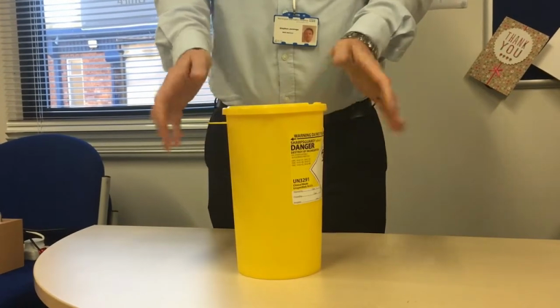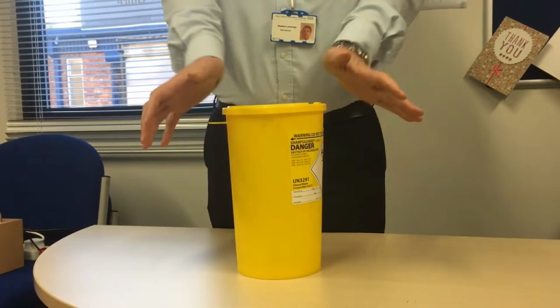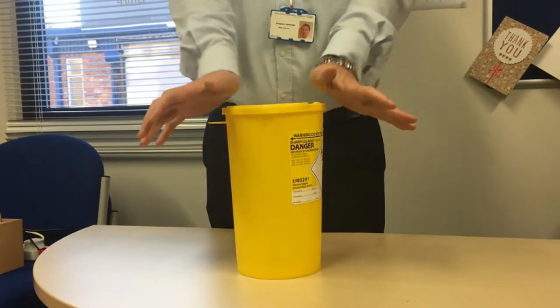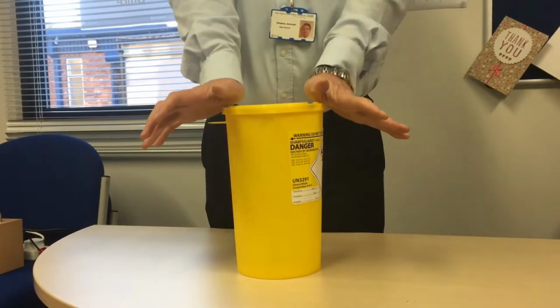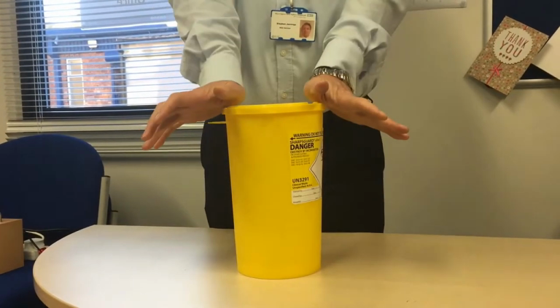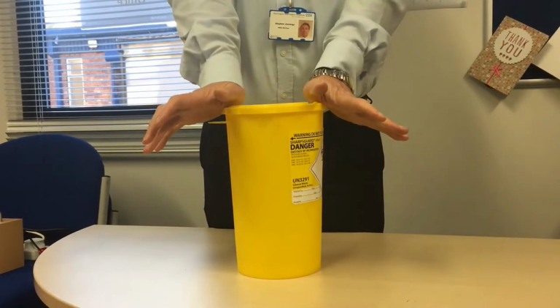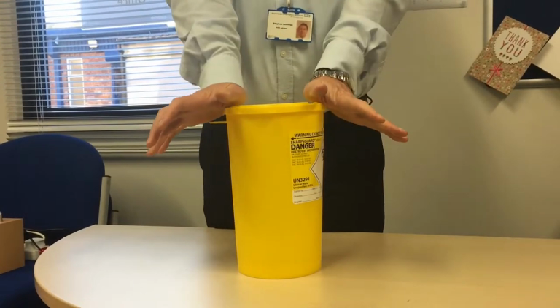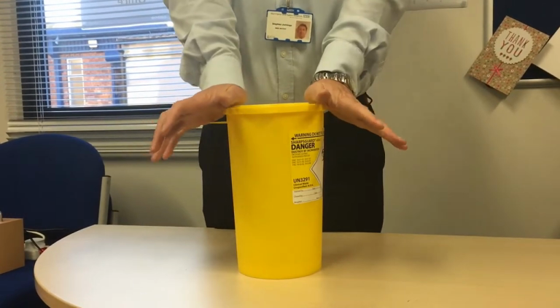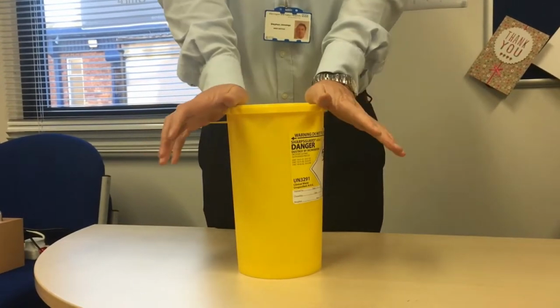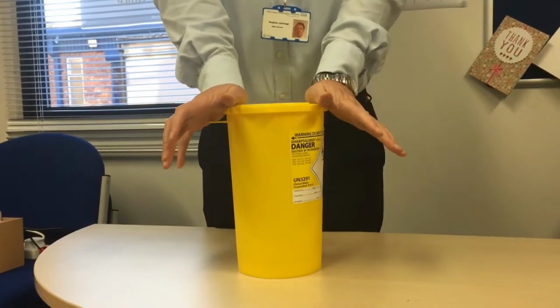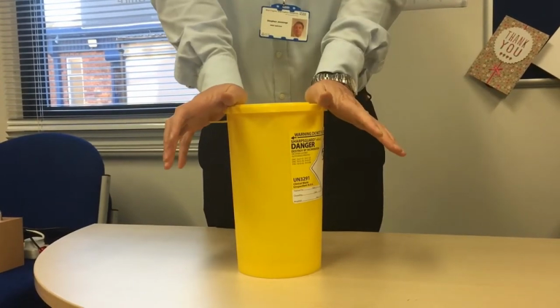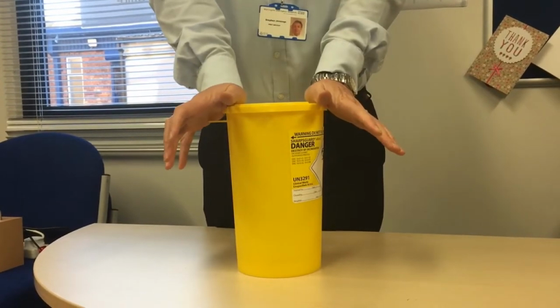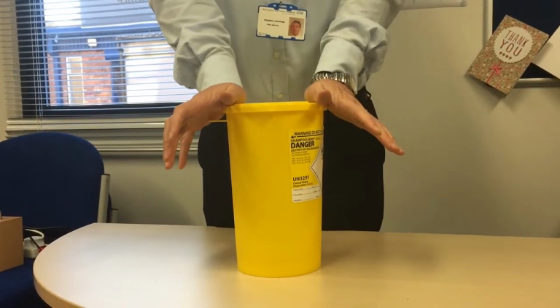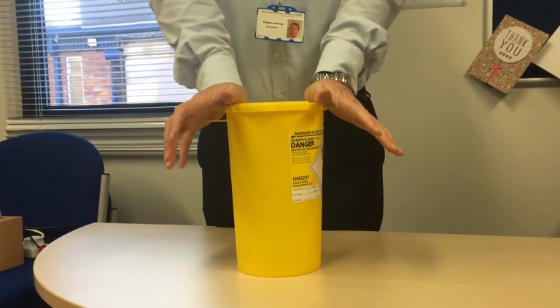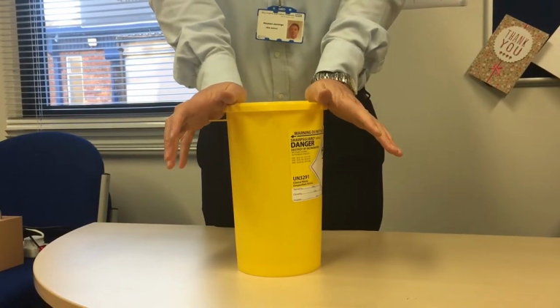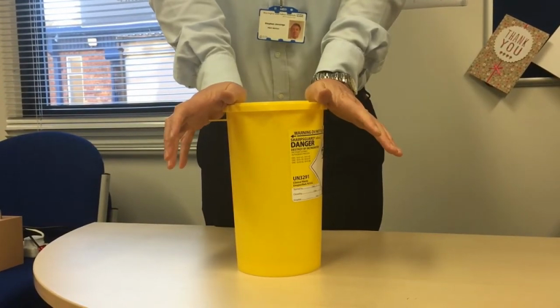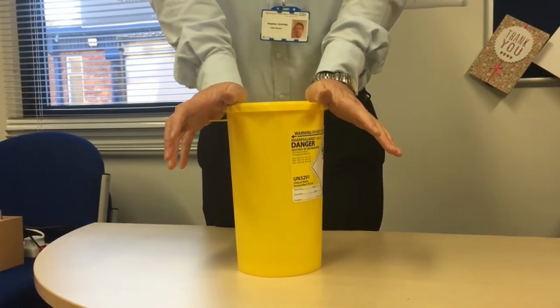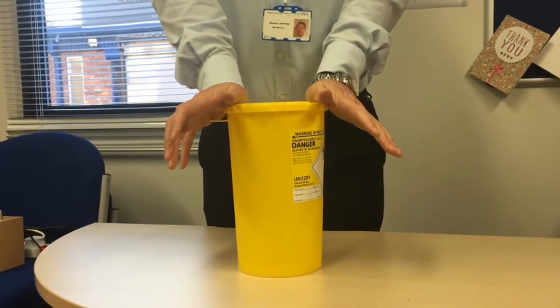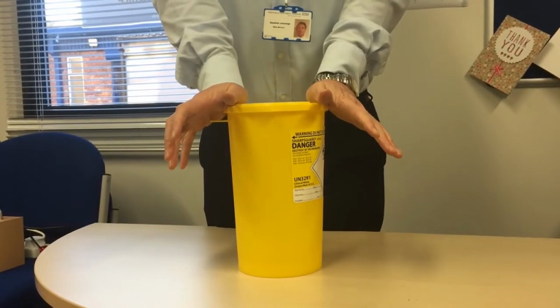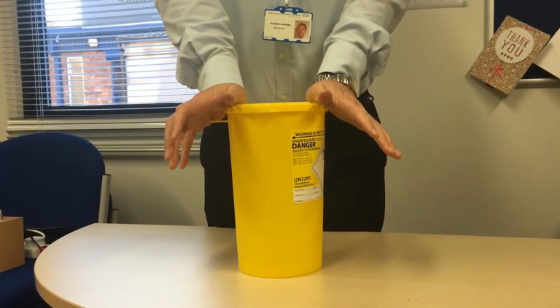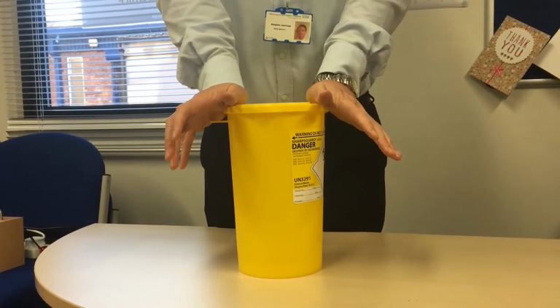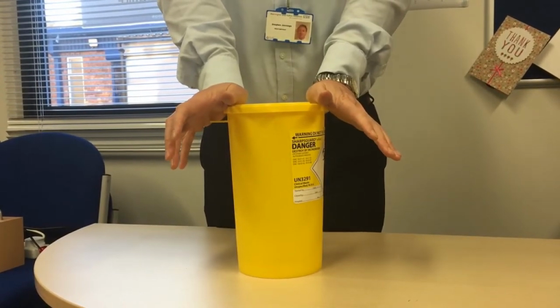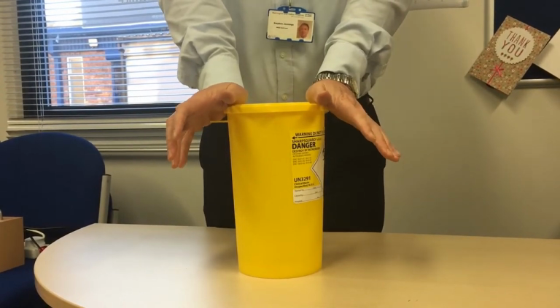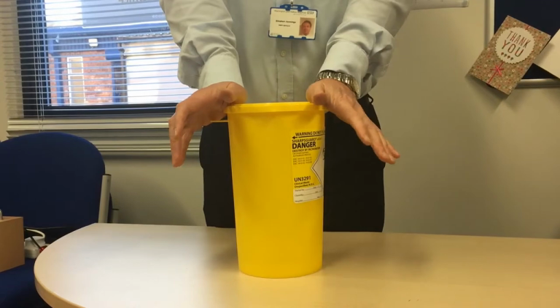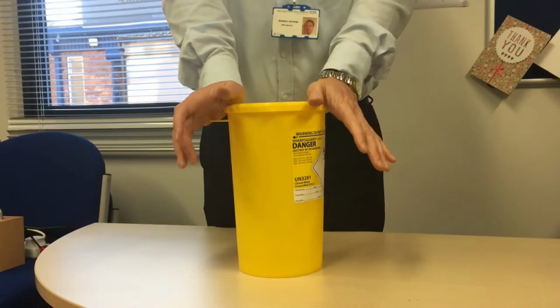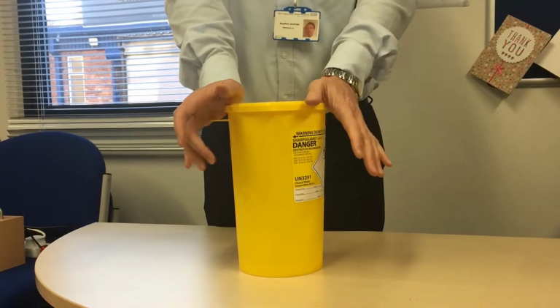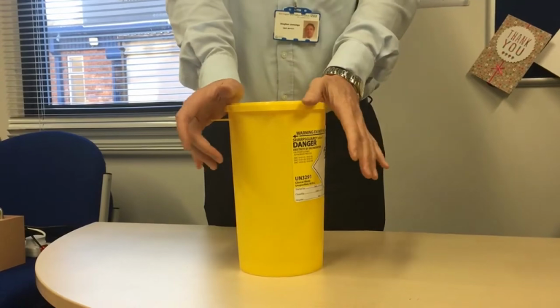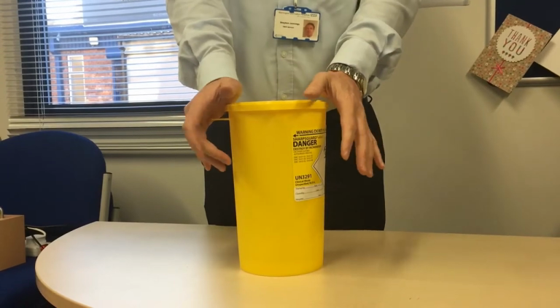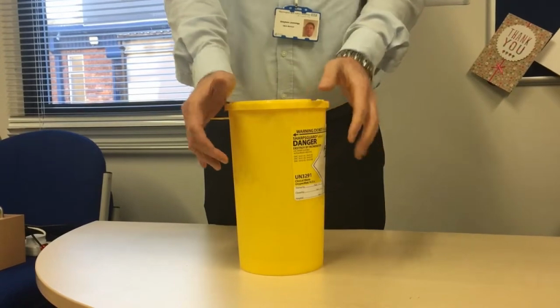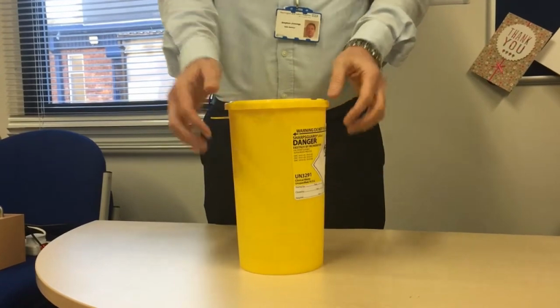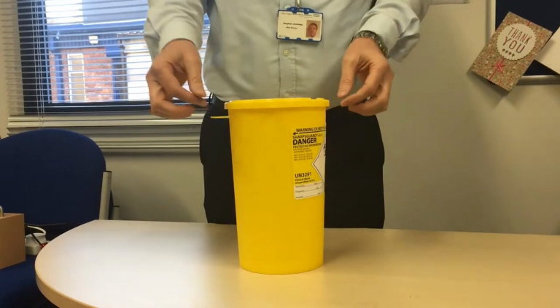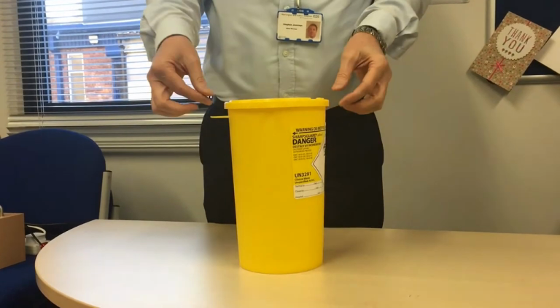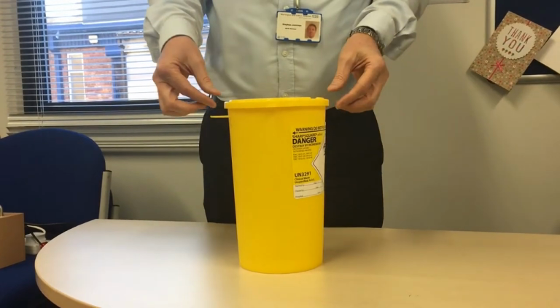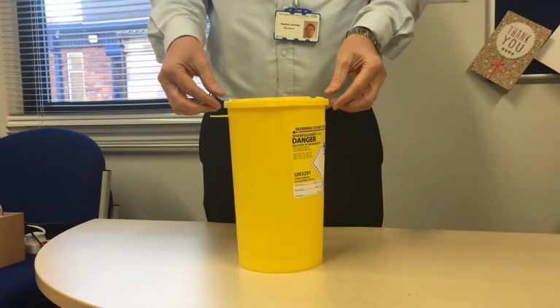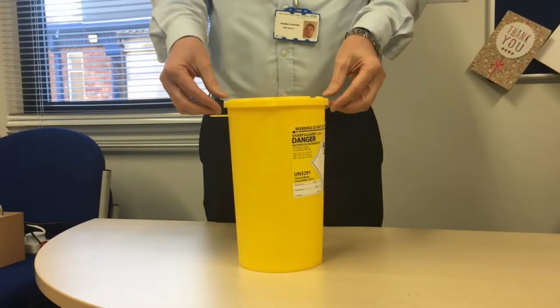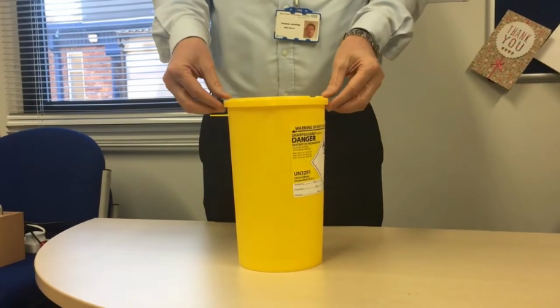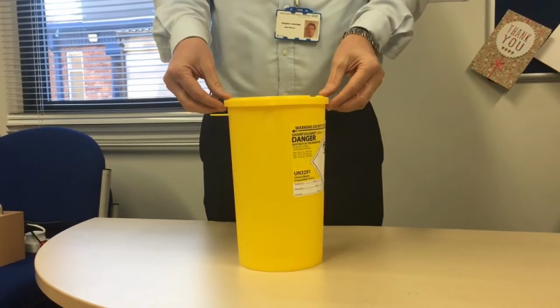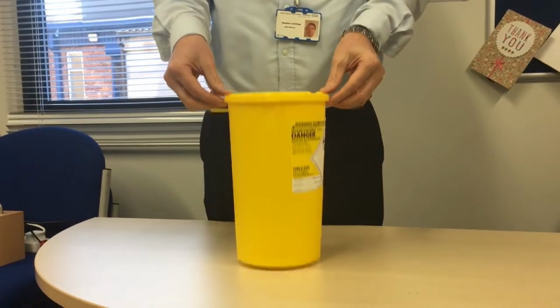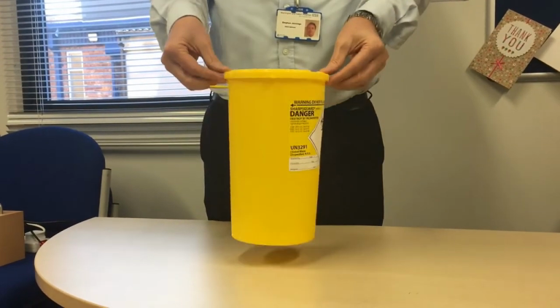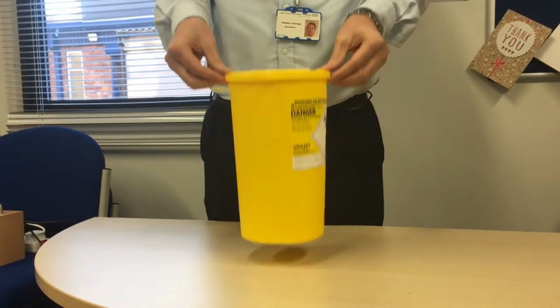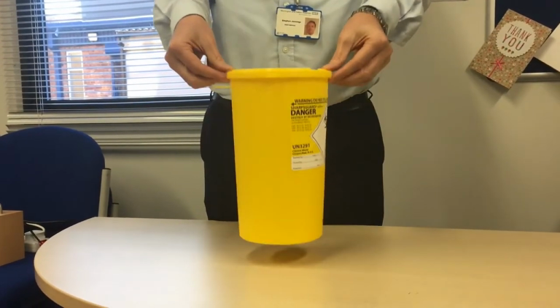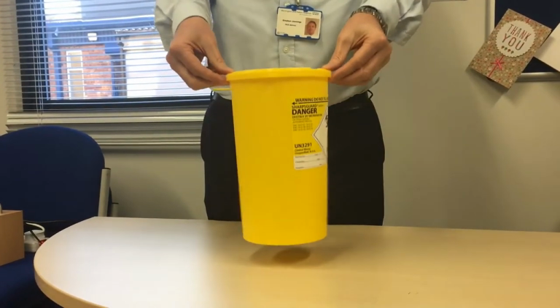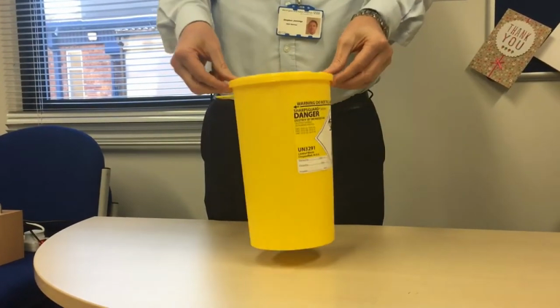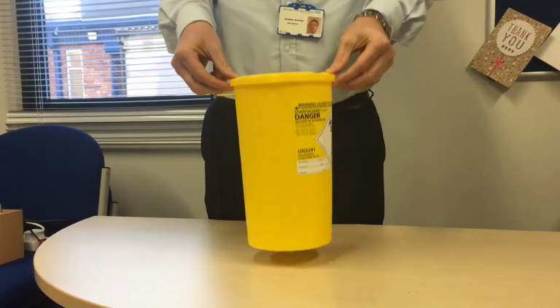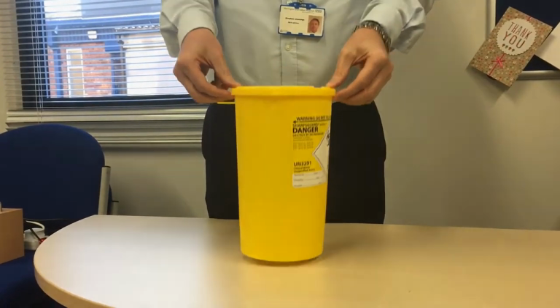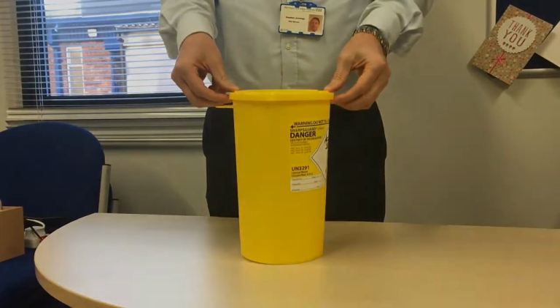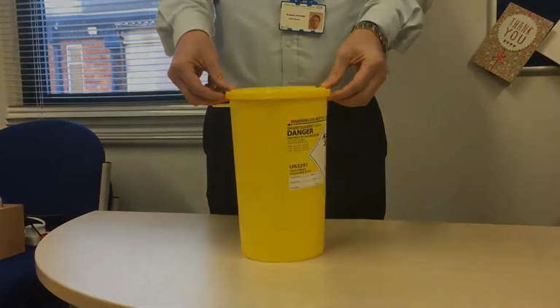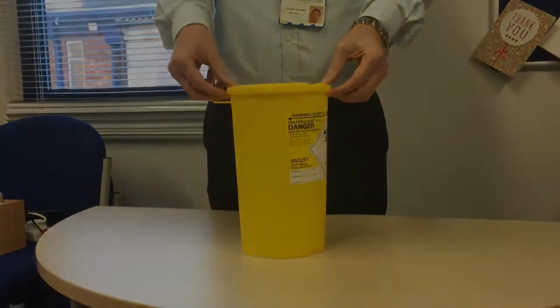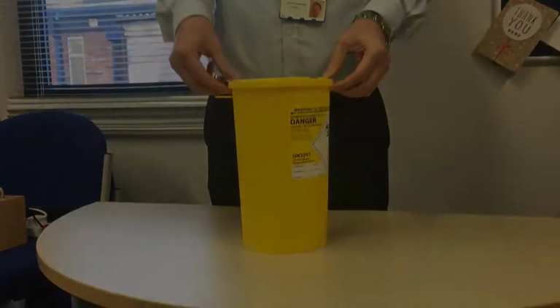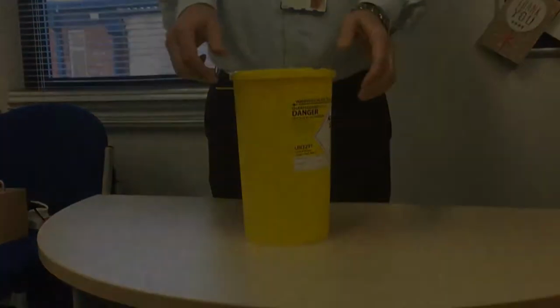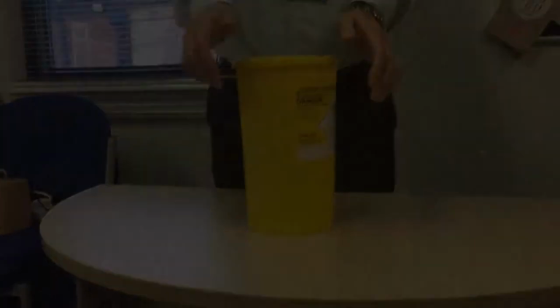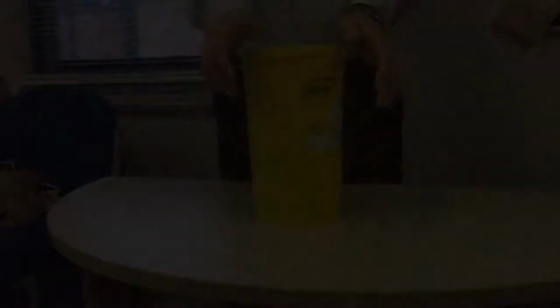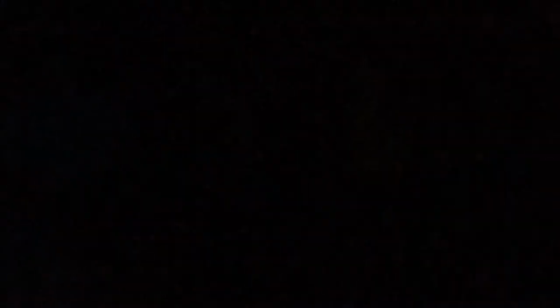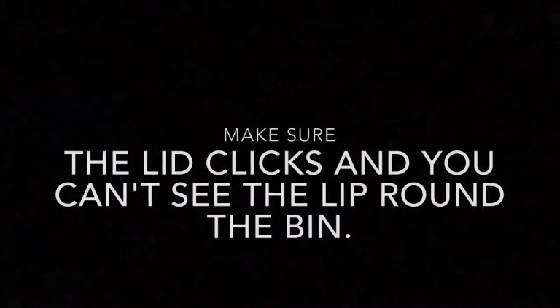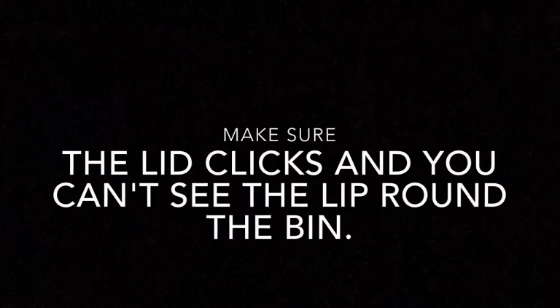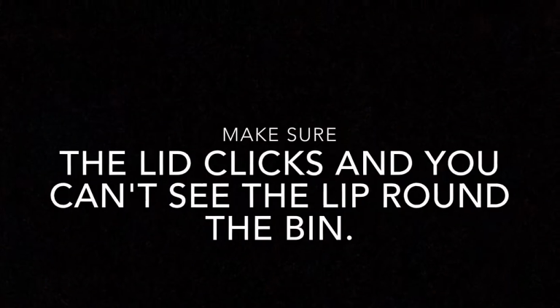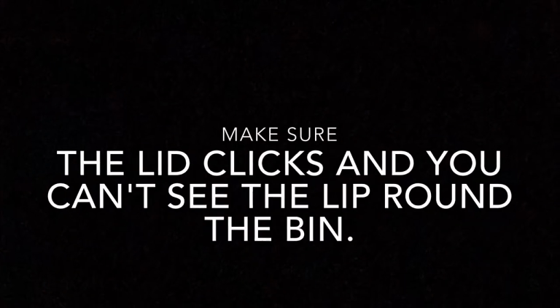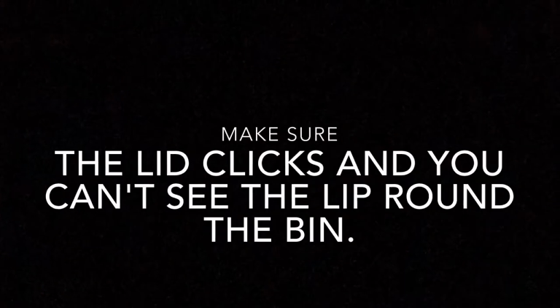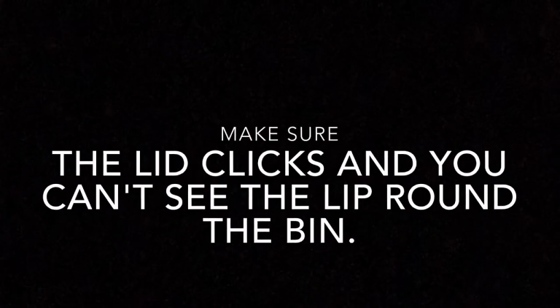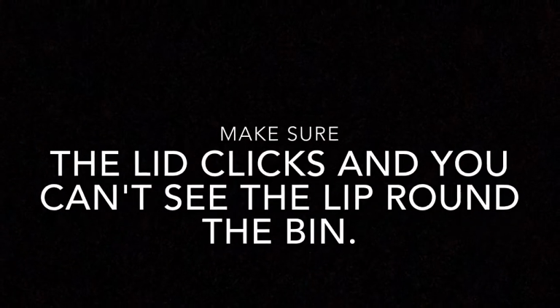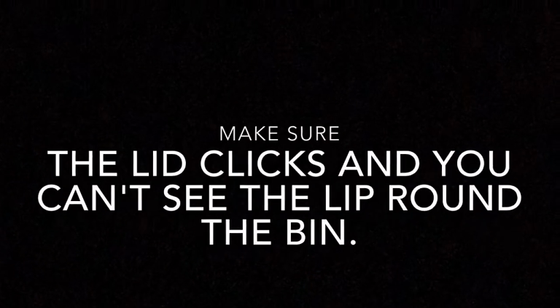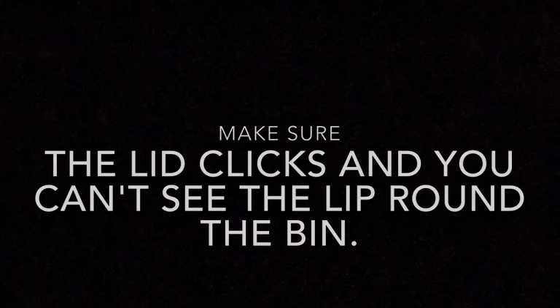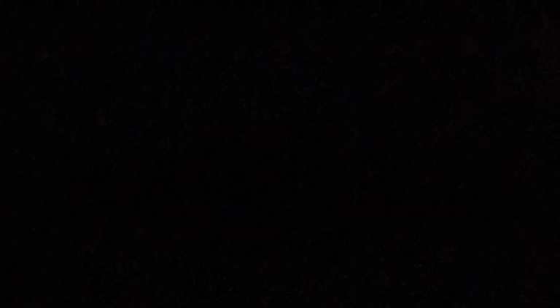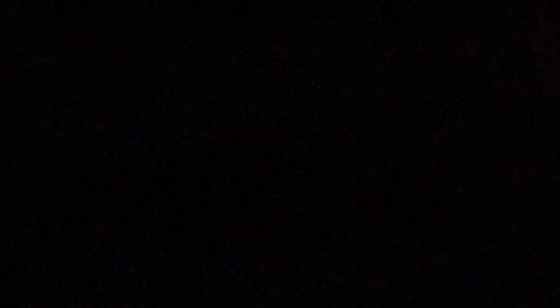Turn the sharps bin around and press again. In doing these two movements, you ensure the whole of the sharps lid is secure against the top of the sharps bin.